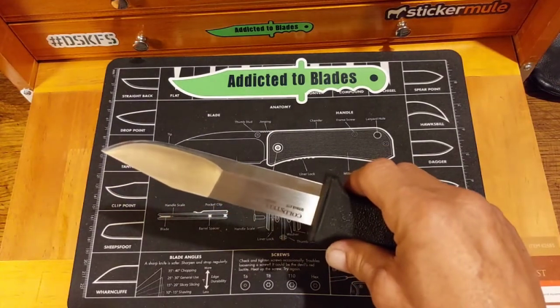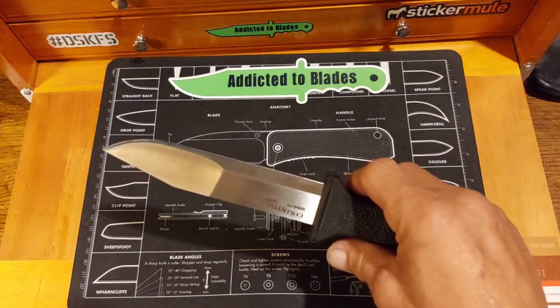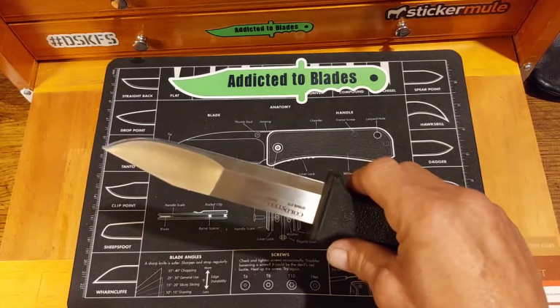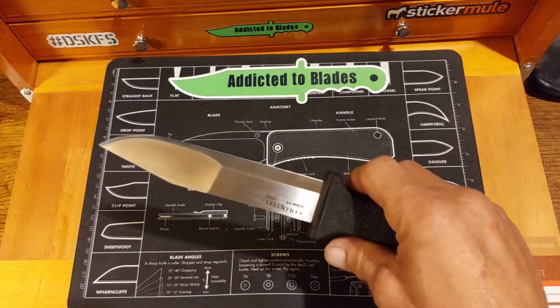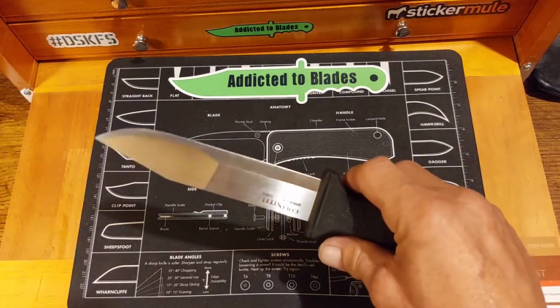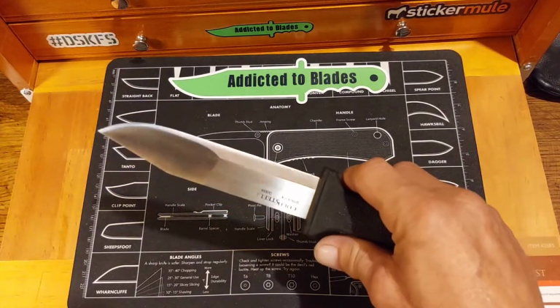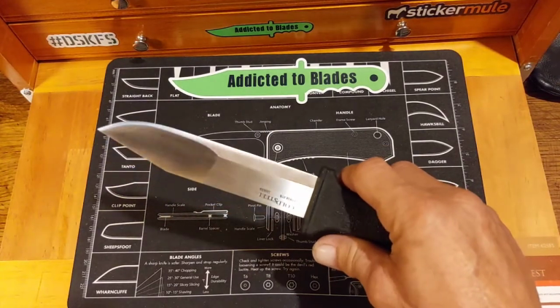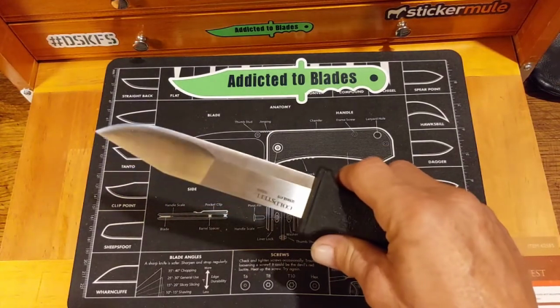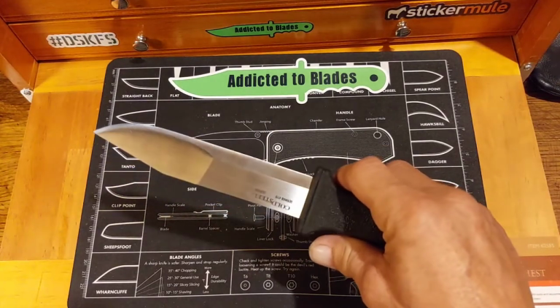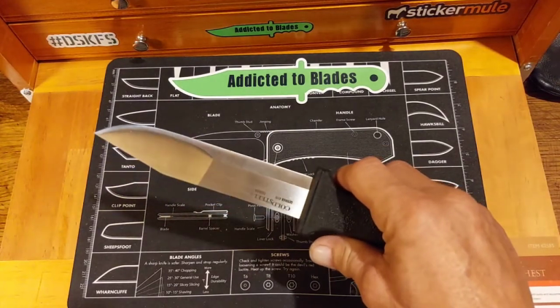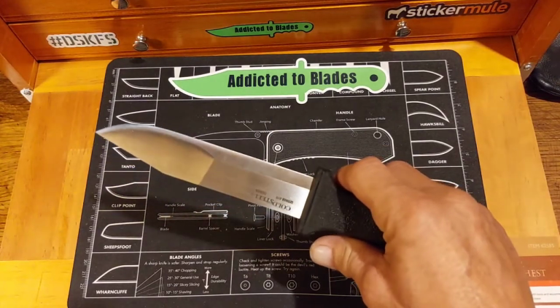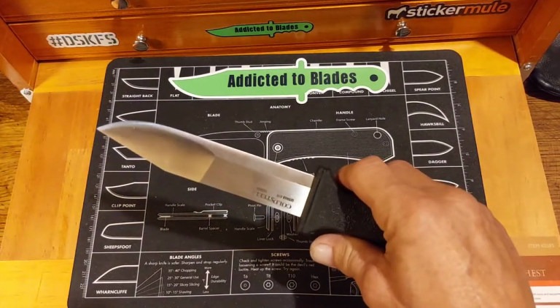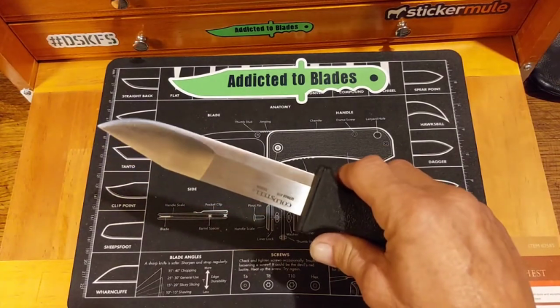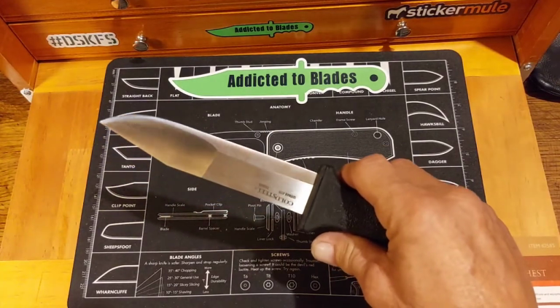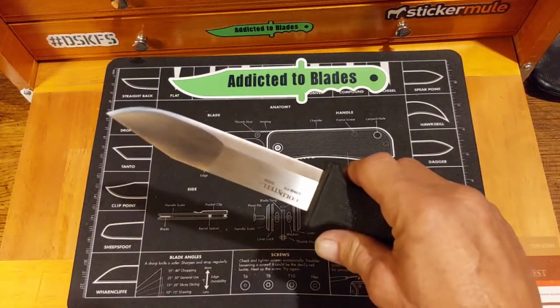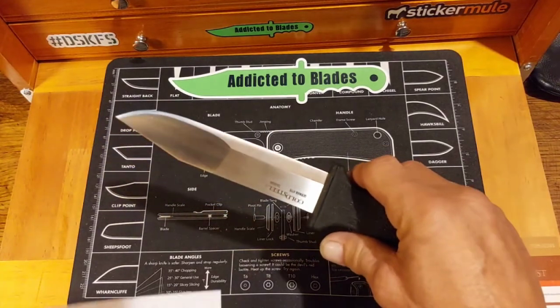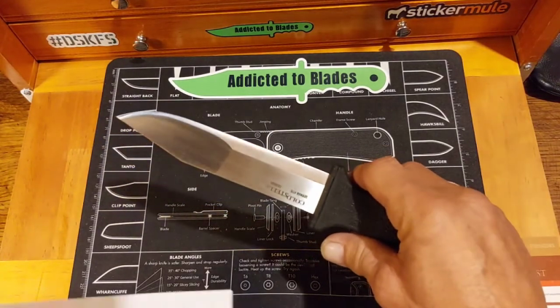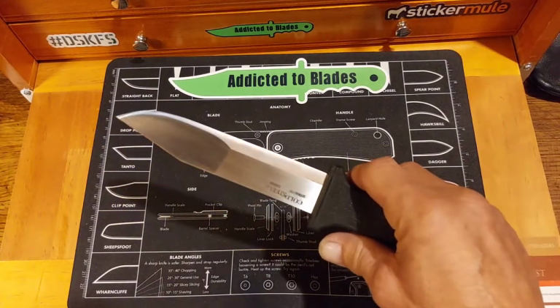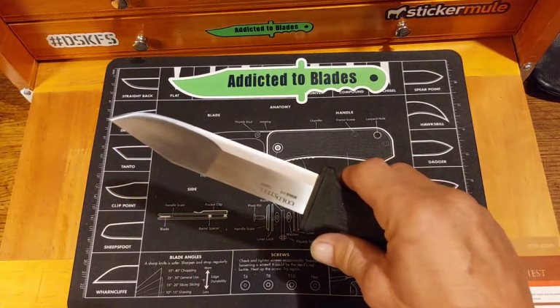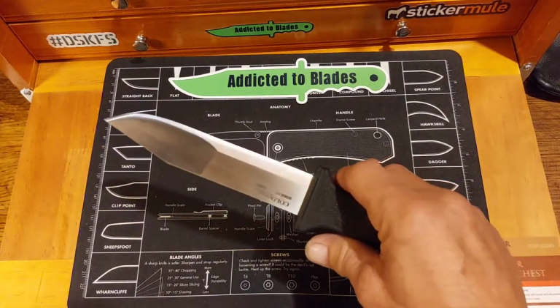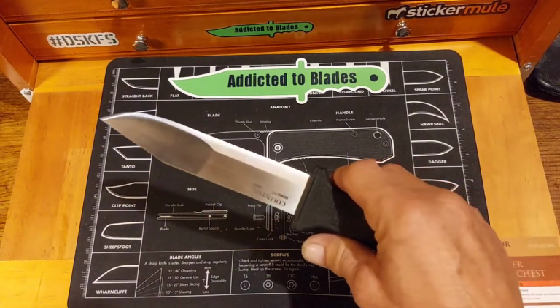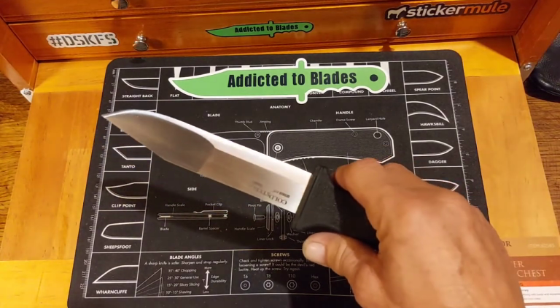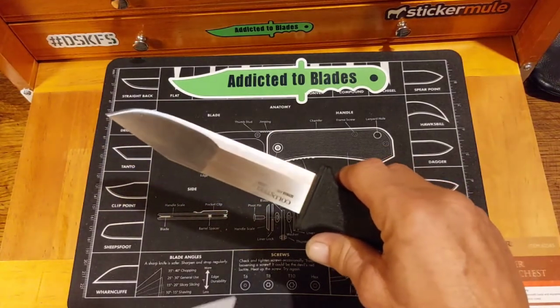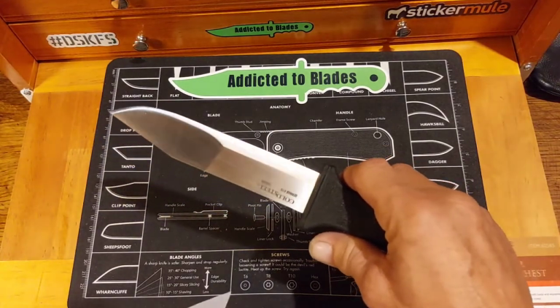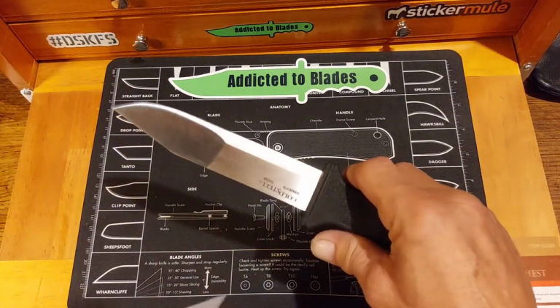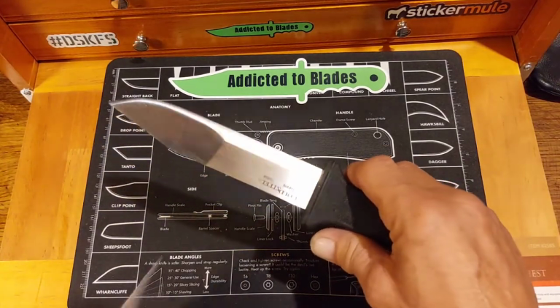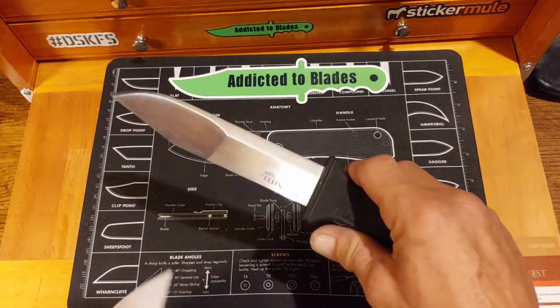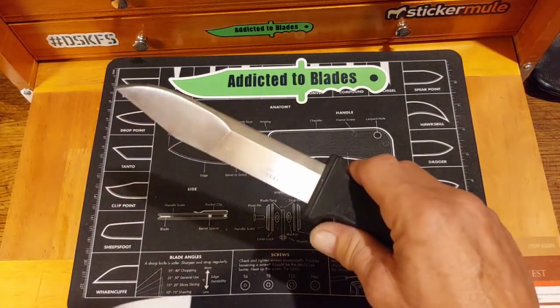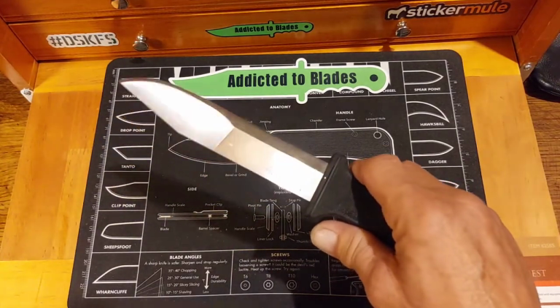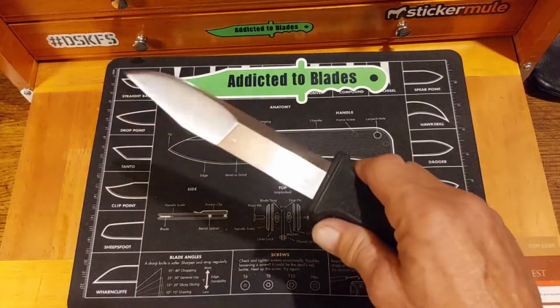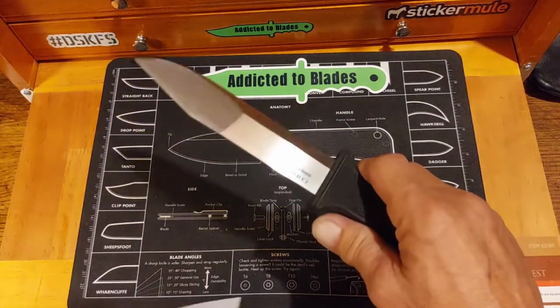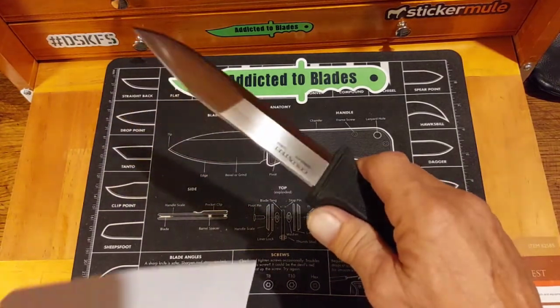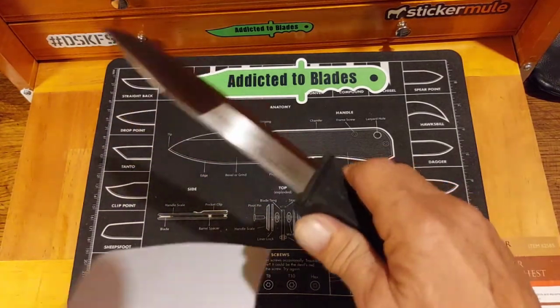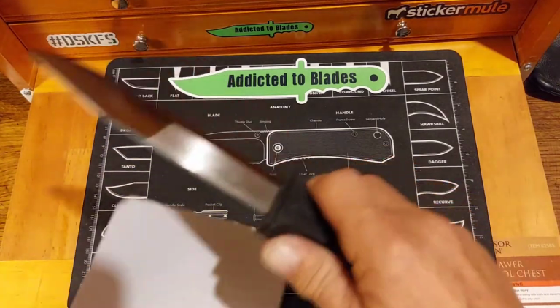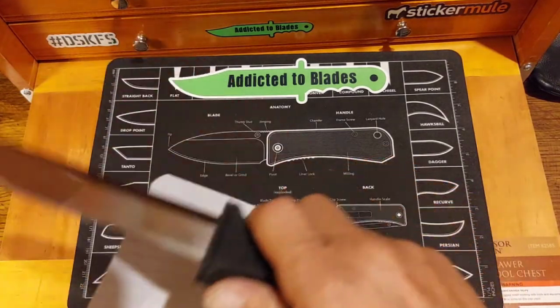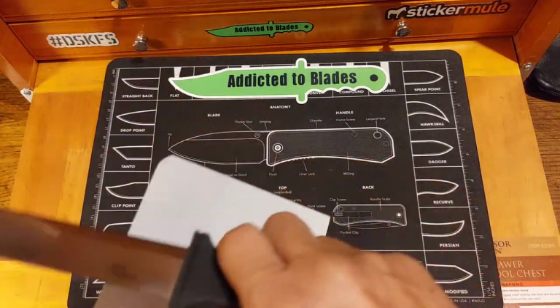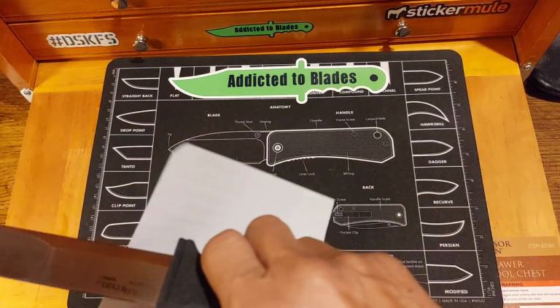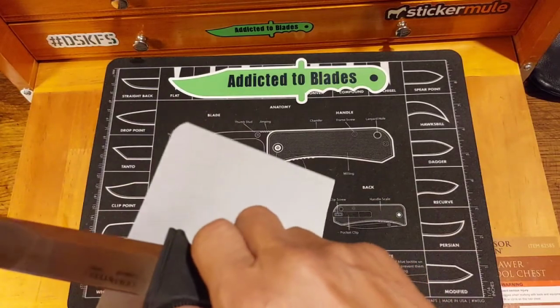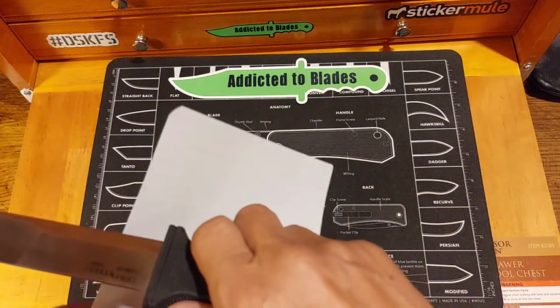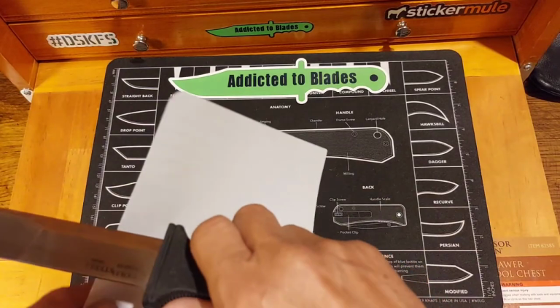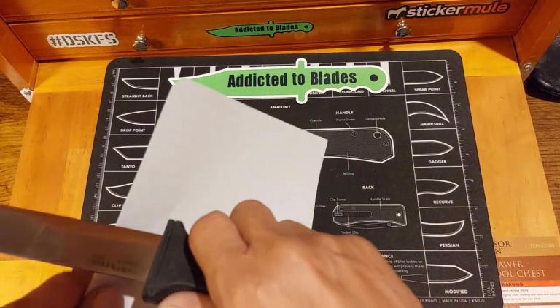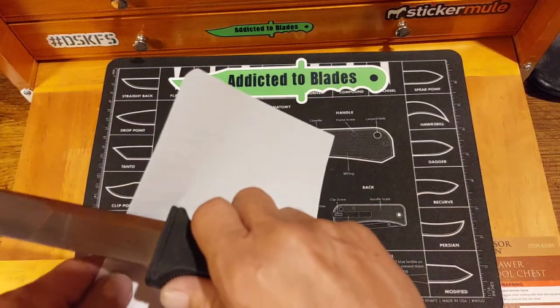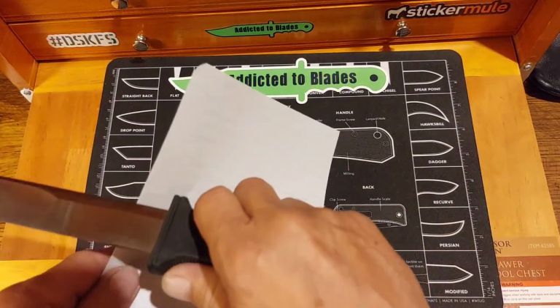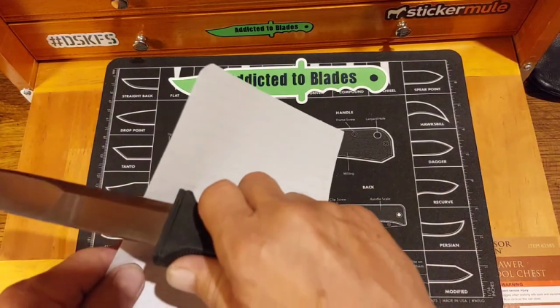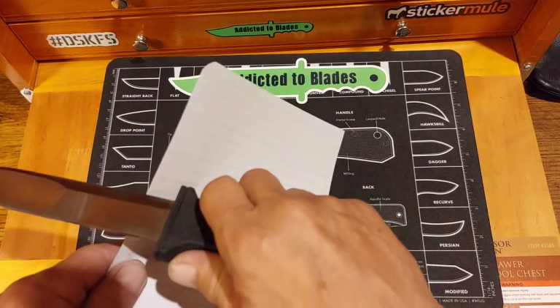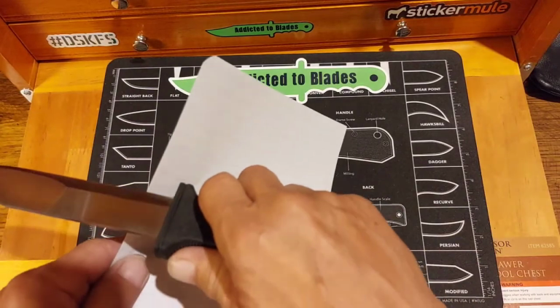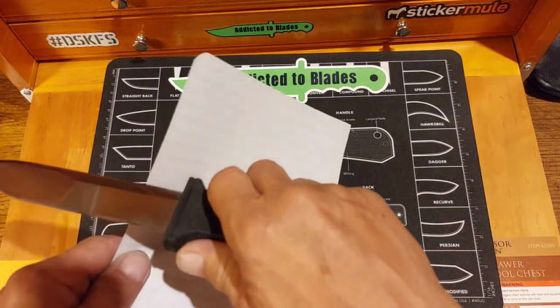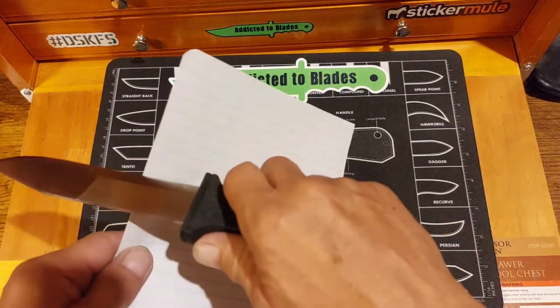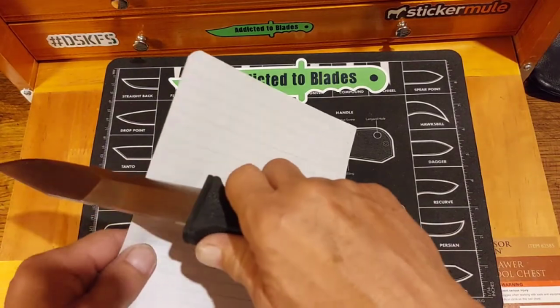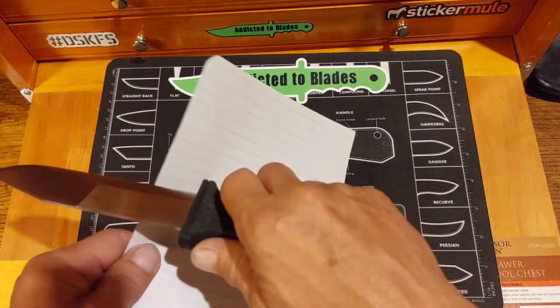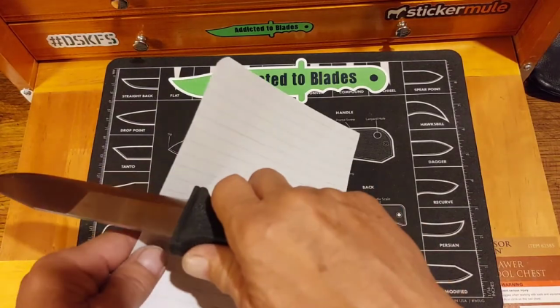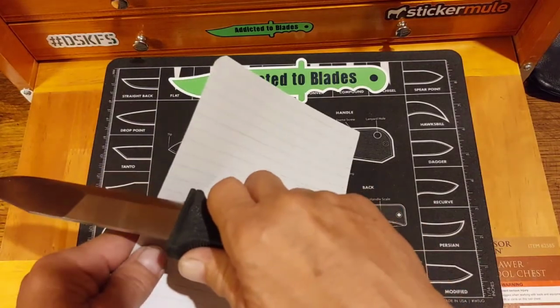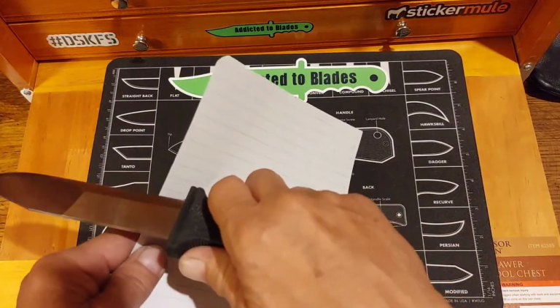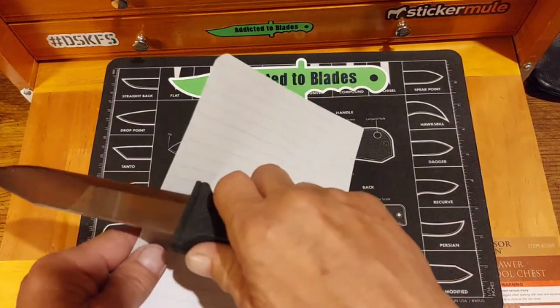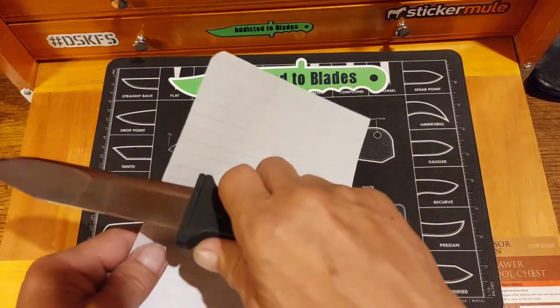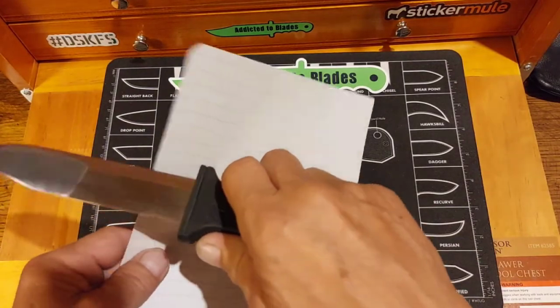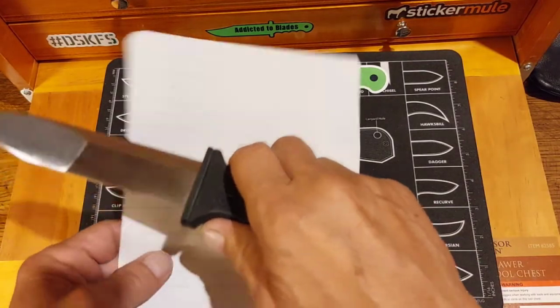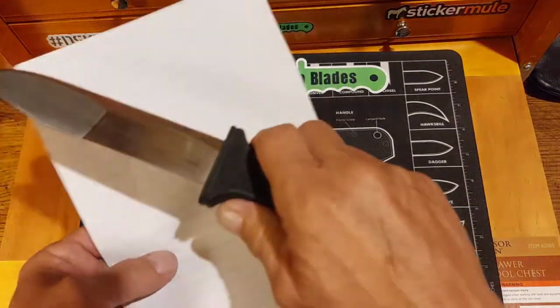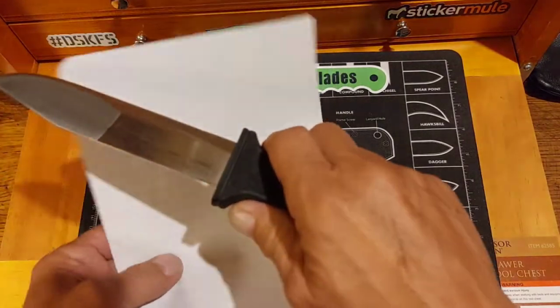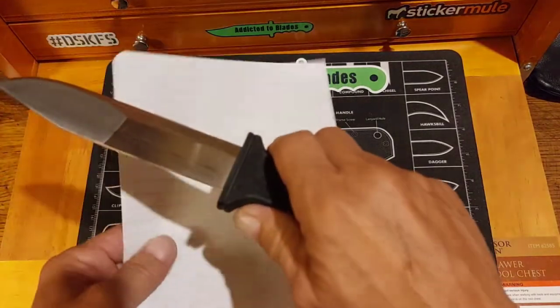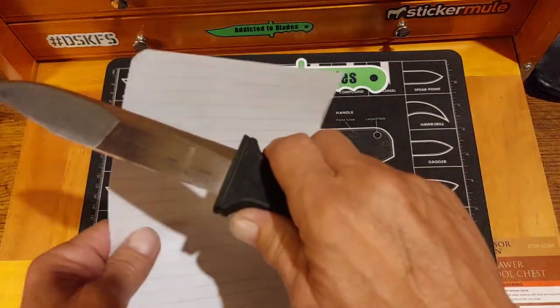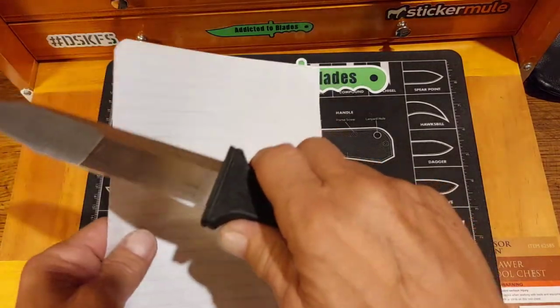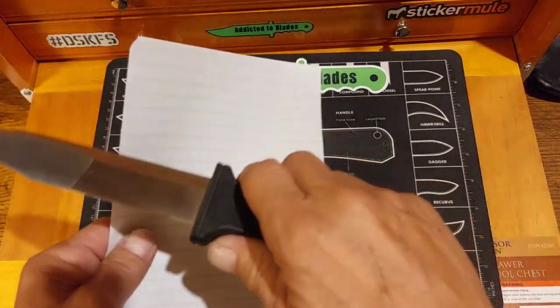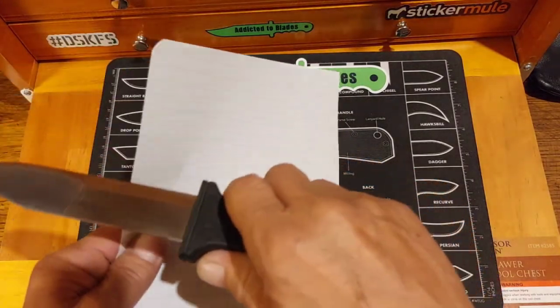Paid like $25 for it. Just got done stropping it.